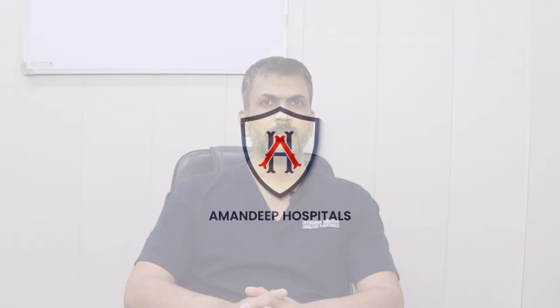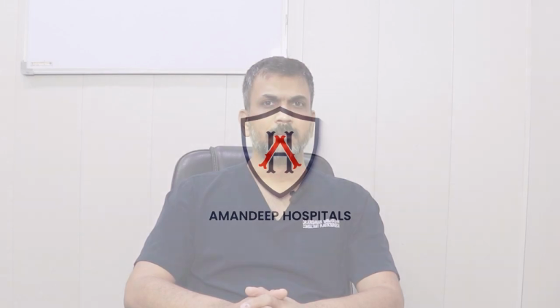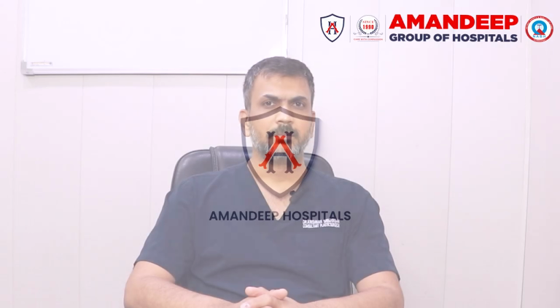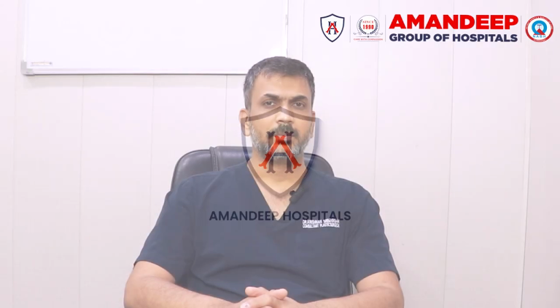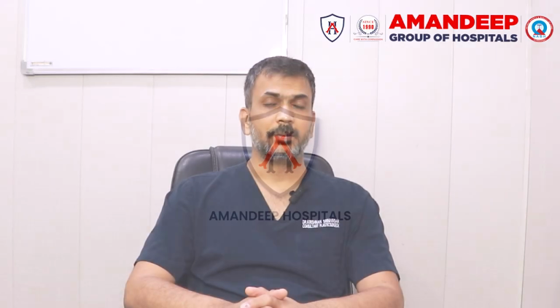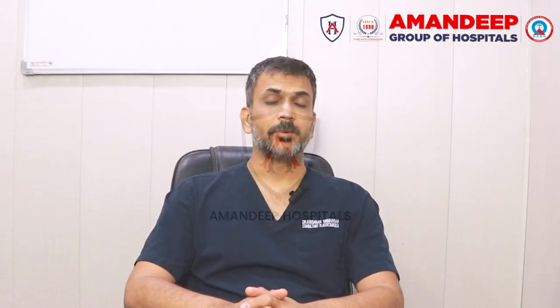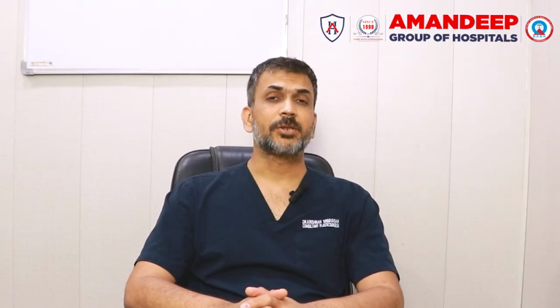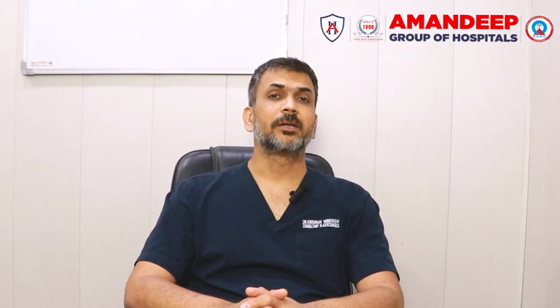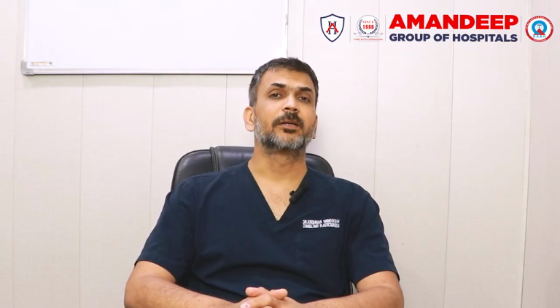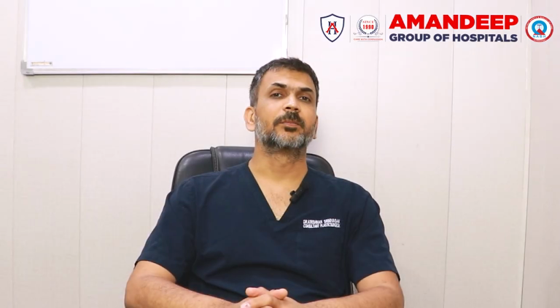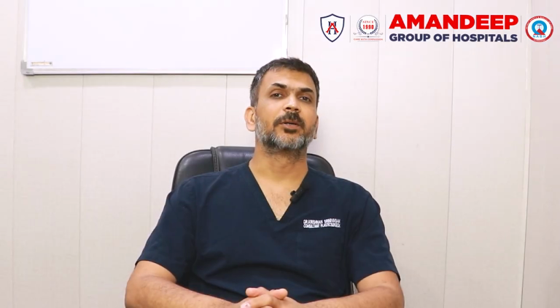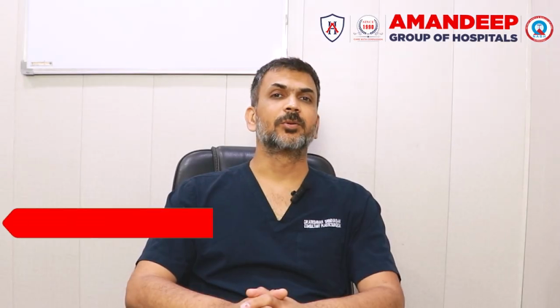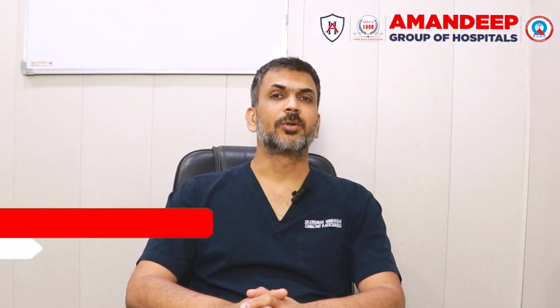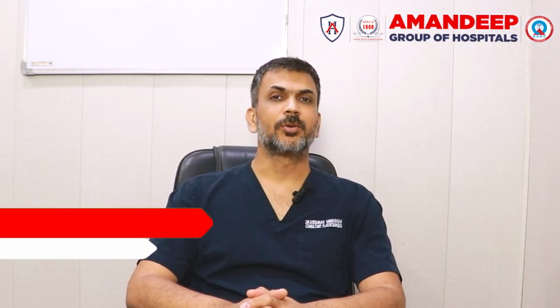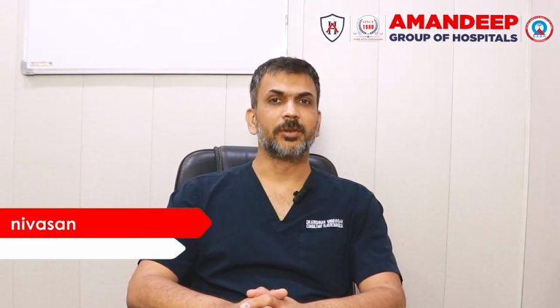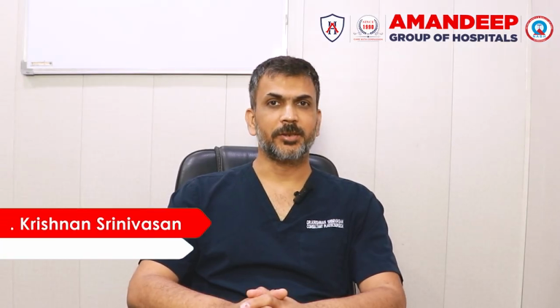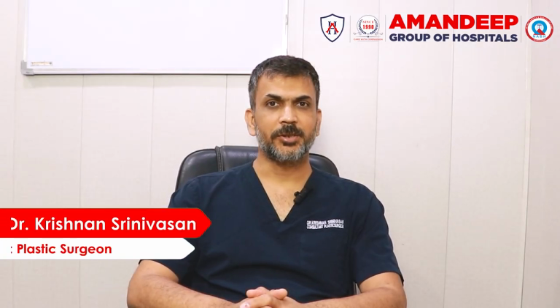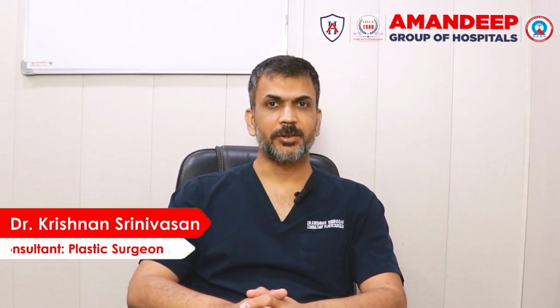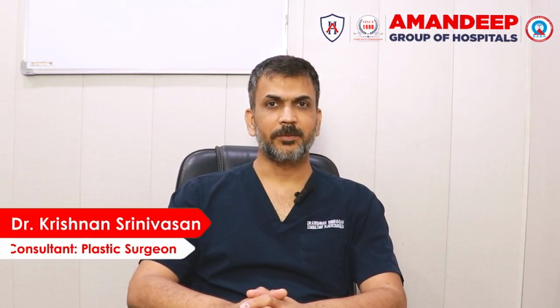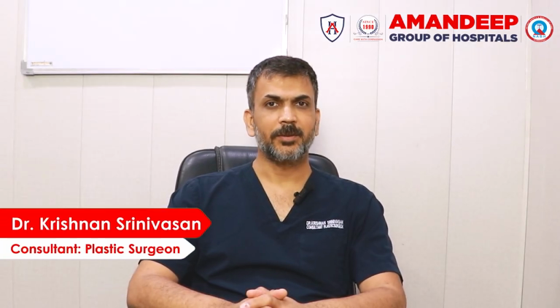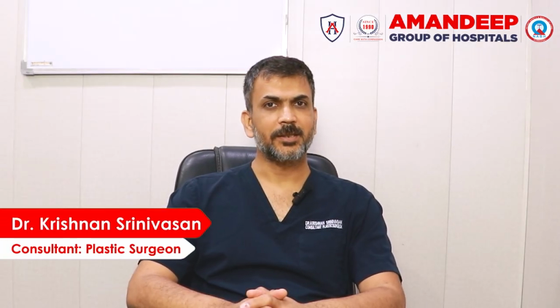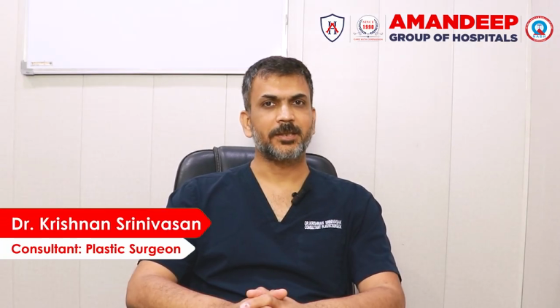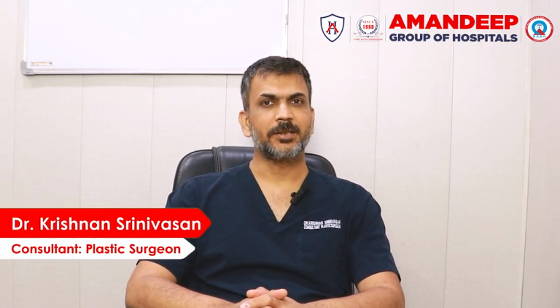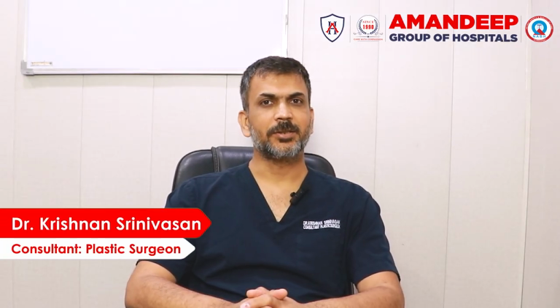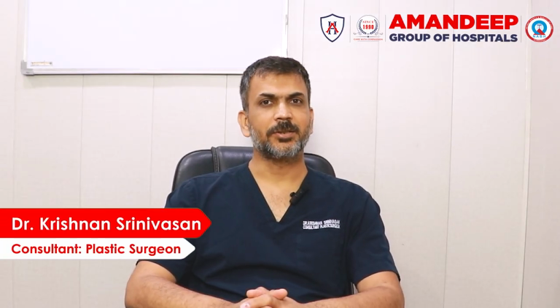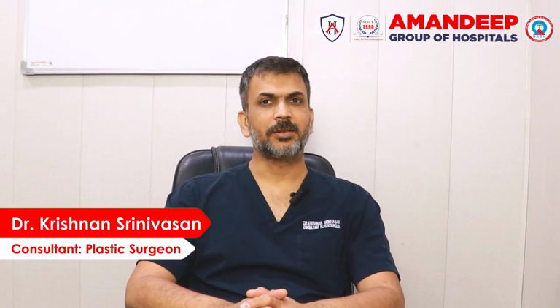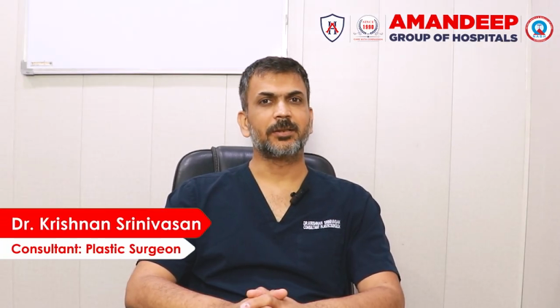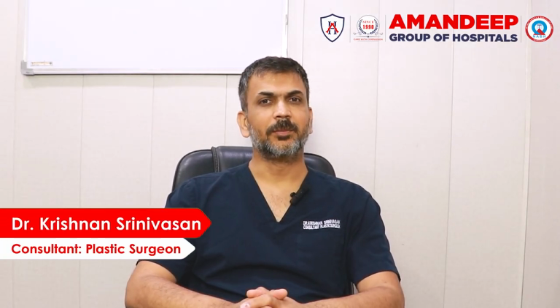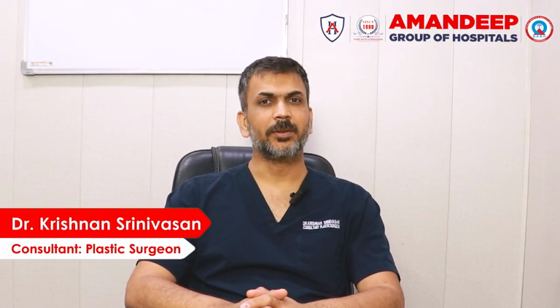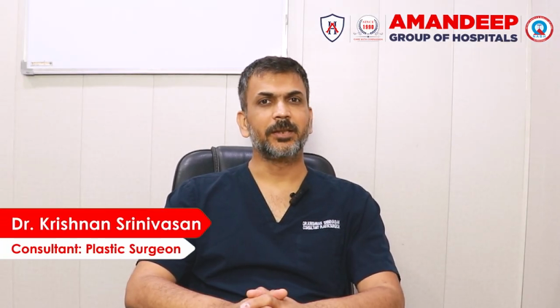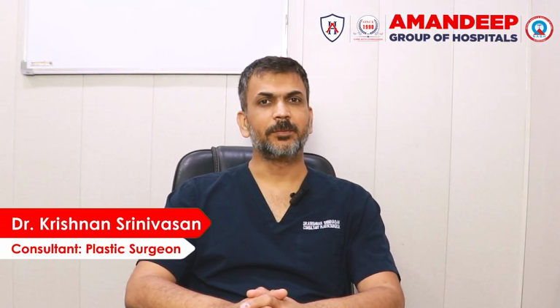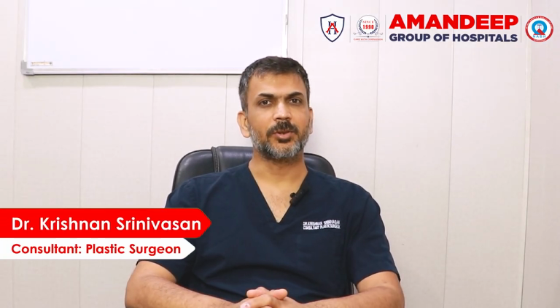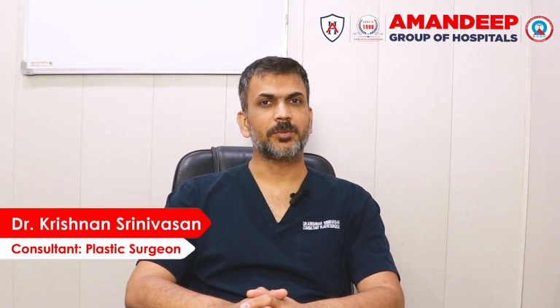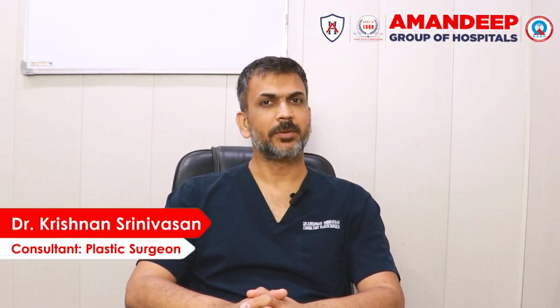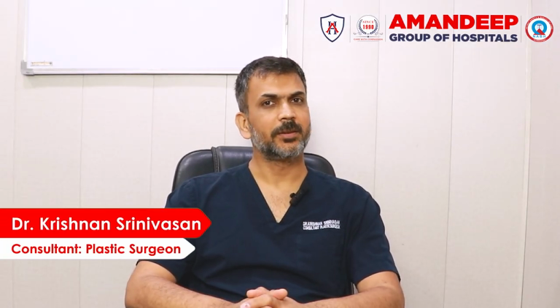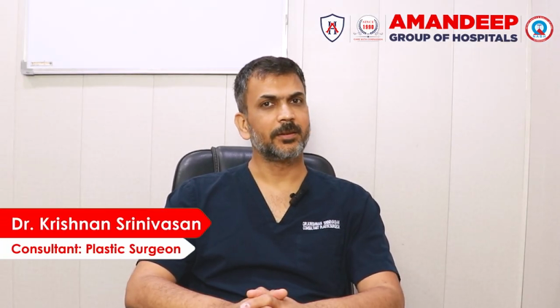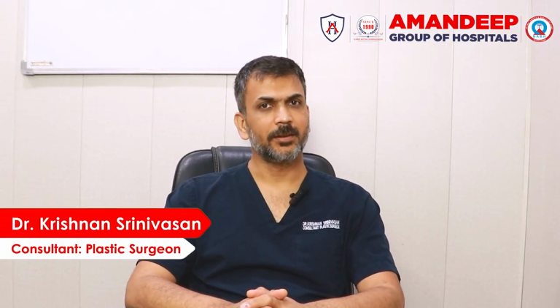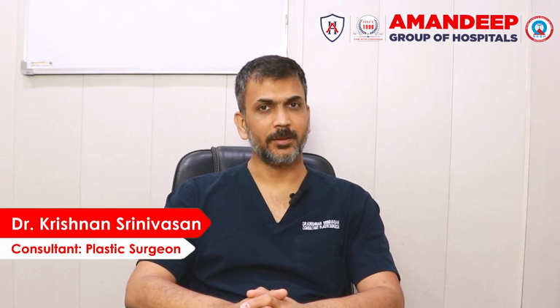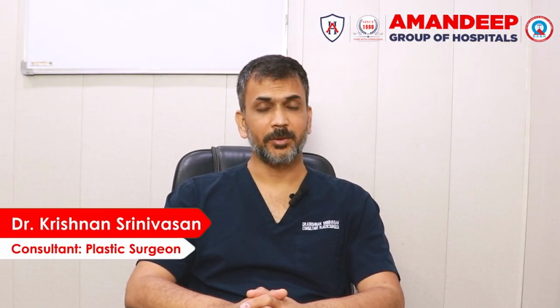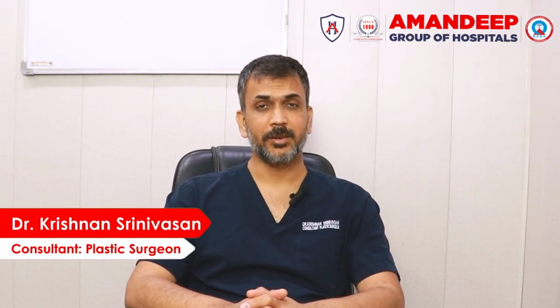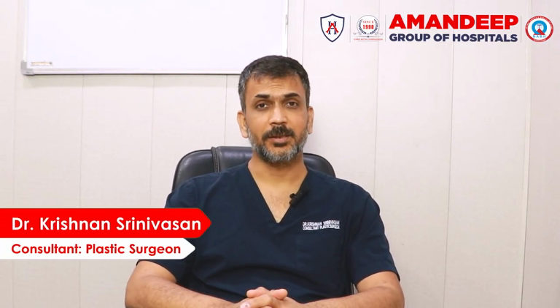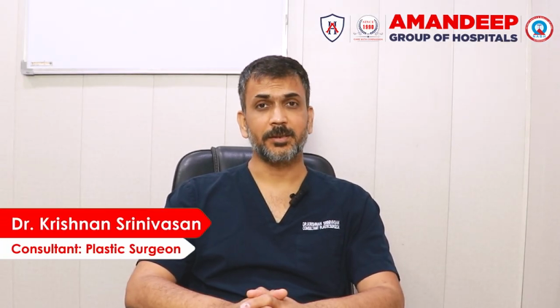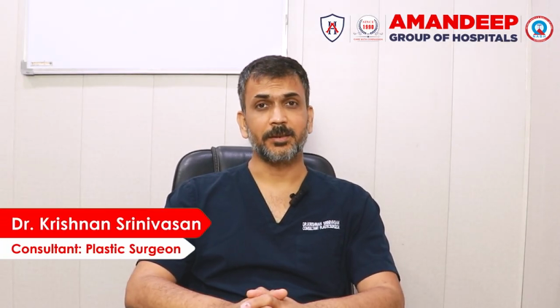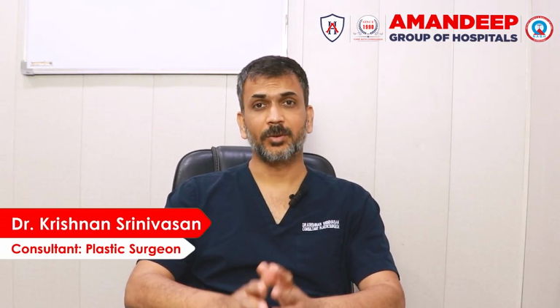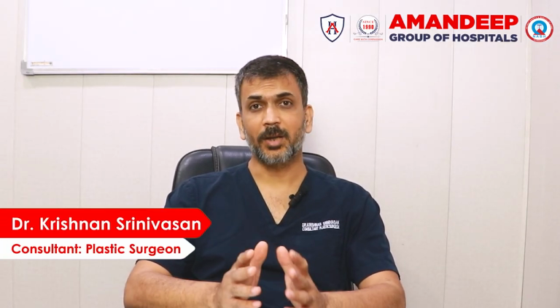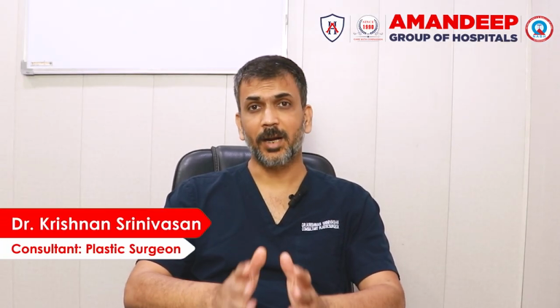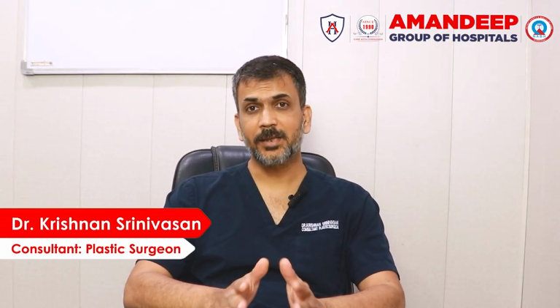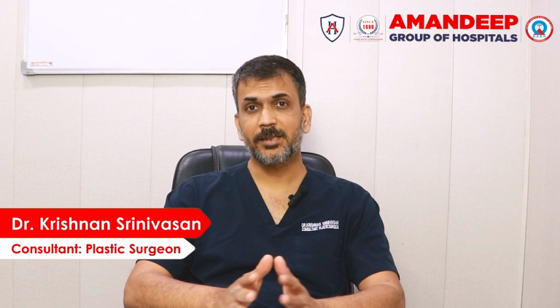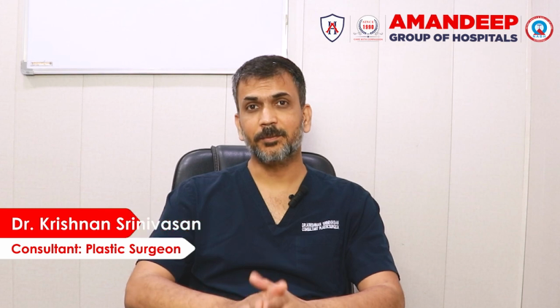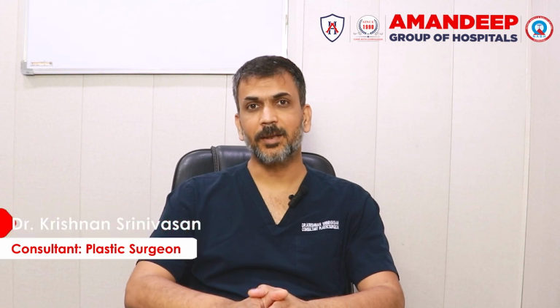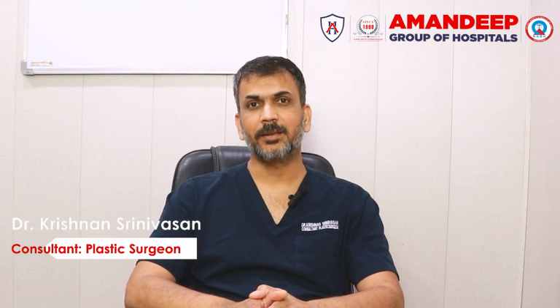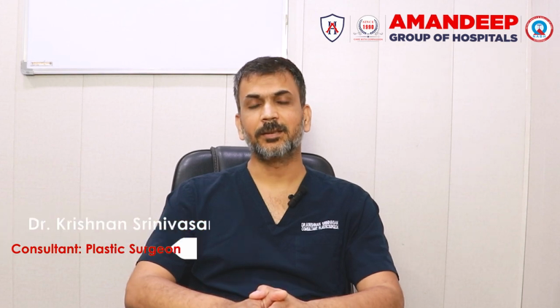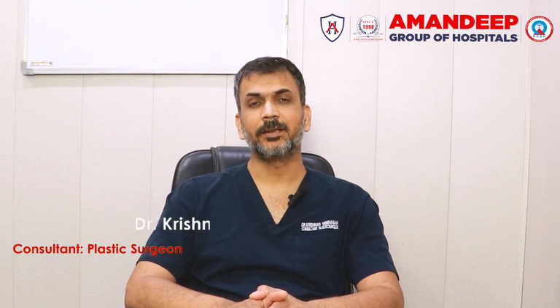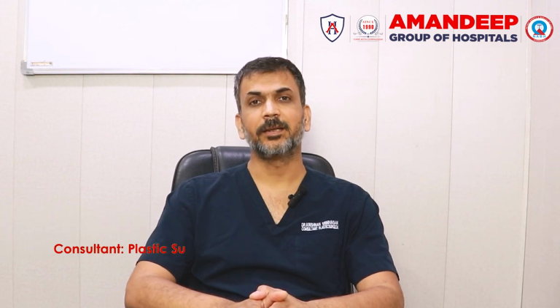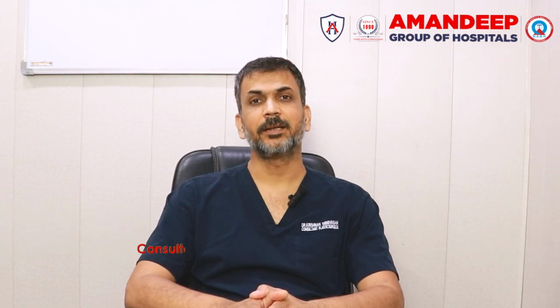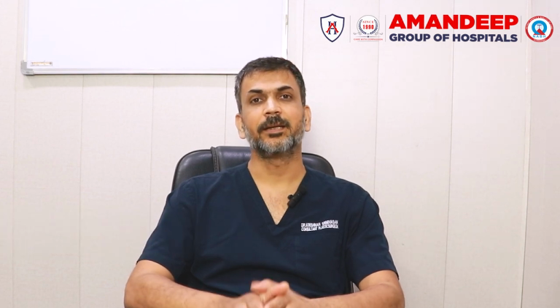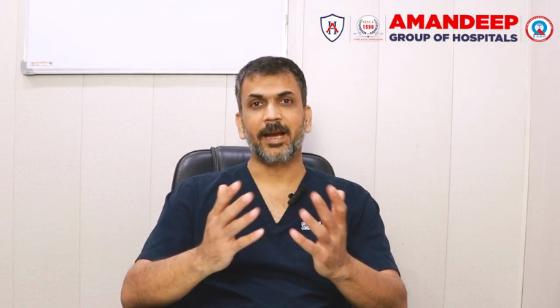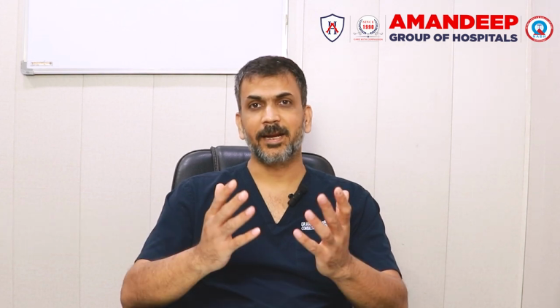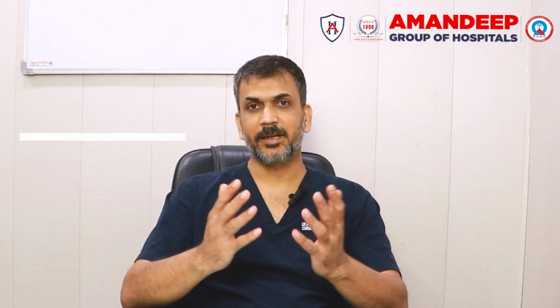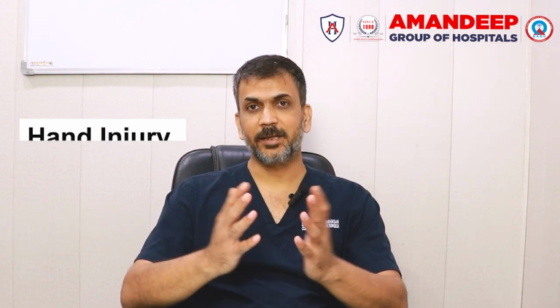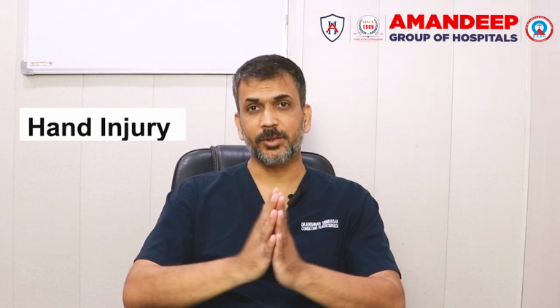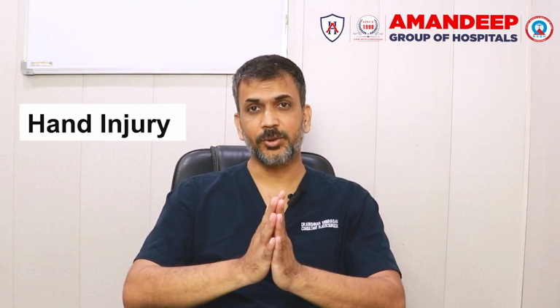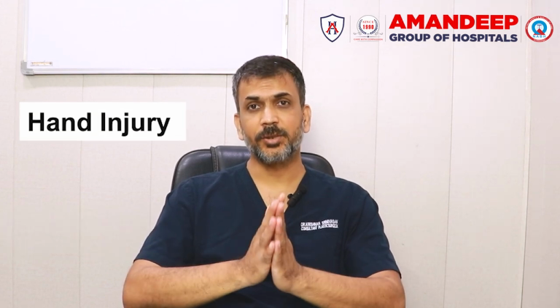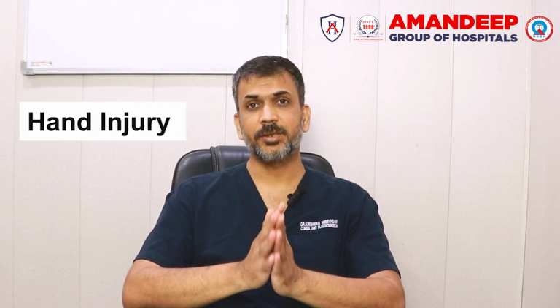Hello, I am Dr. Krishnan, Plastic Surgeon, Amandik Hospital, Amrit Sarsim. Today, we will talk about hand injuries.